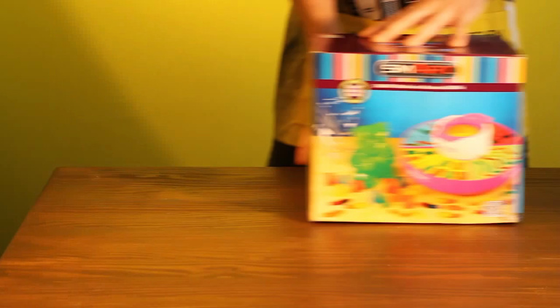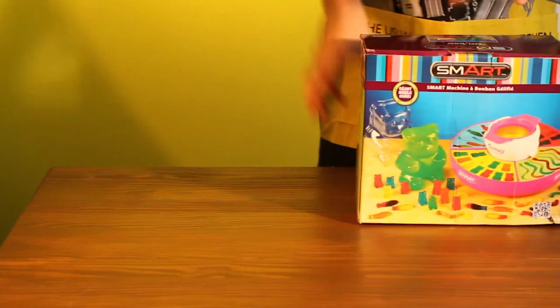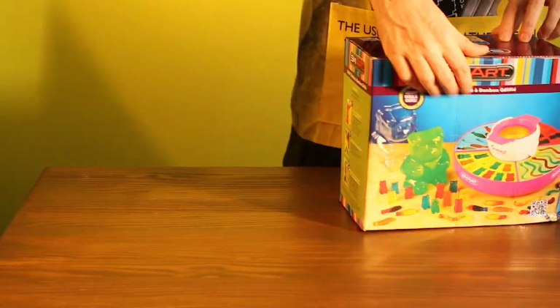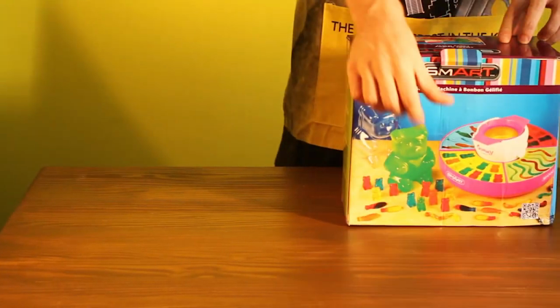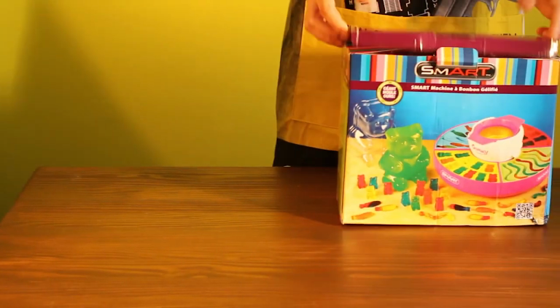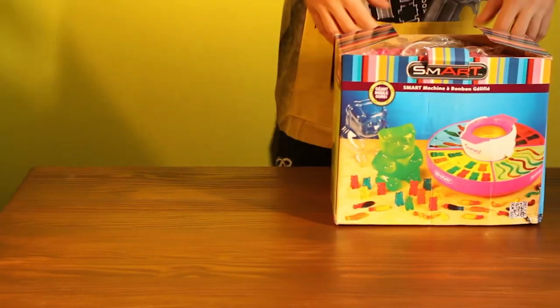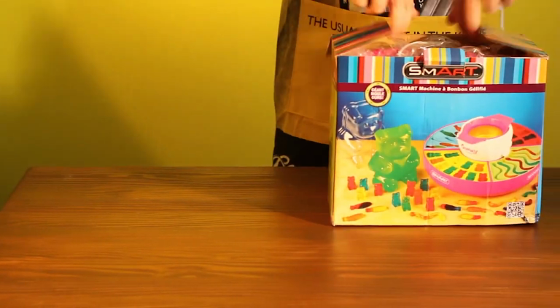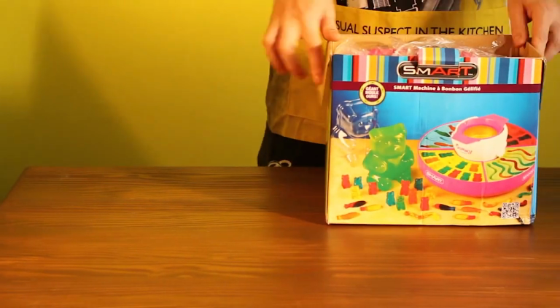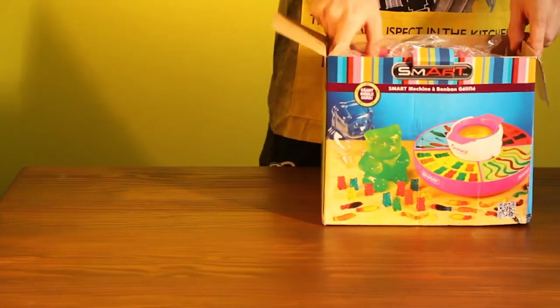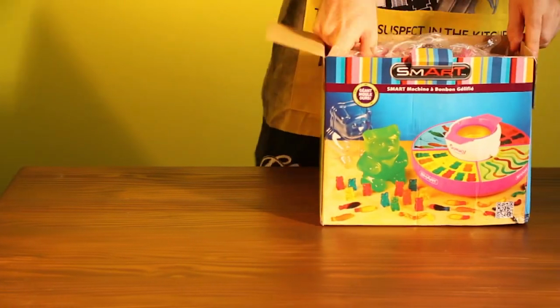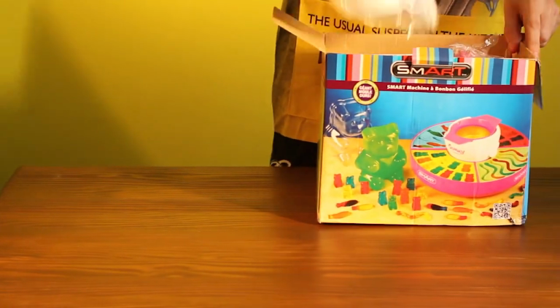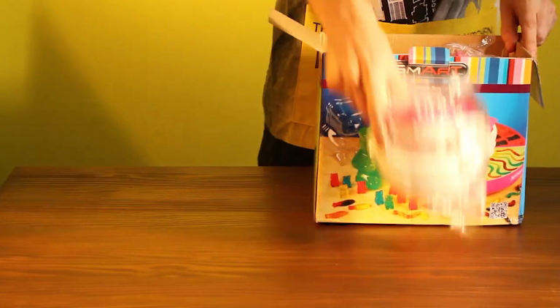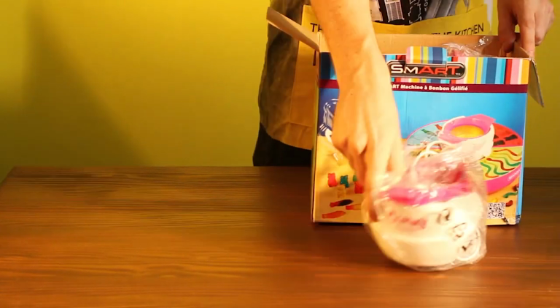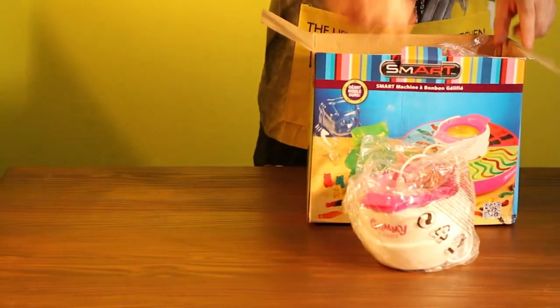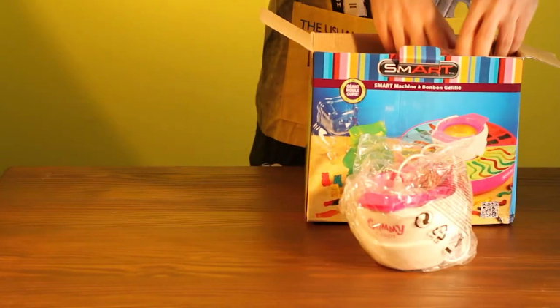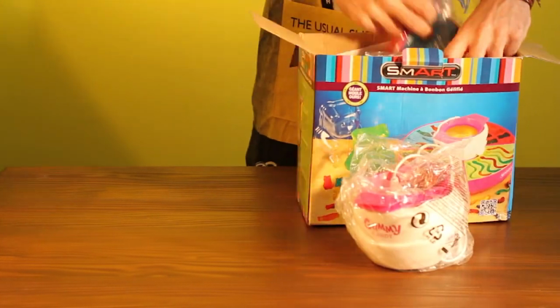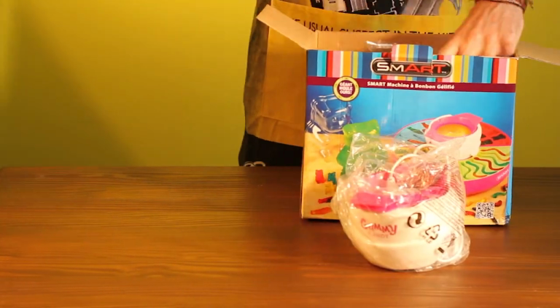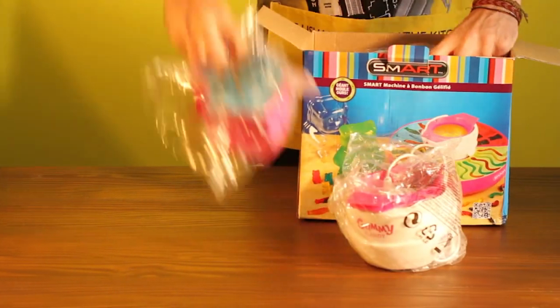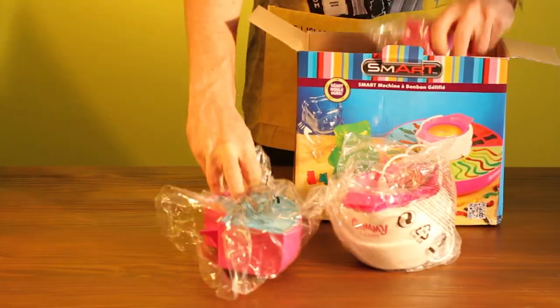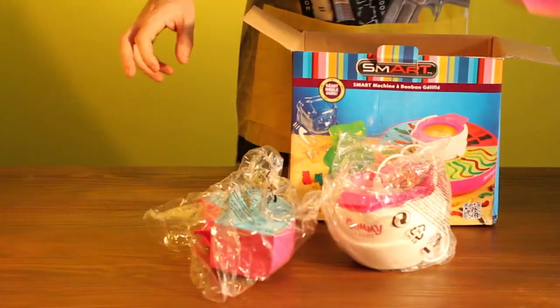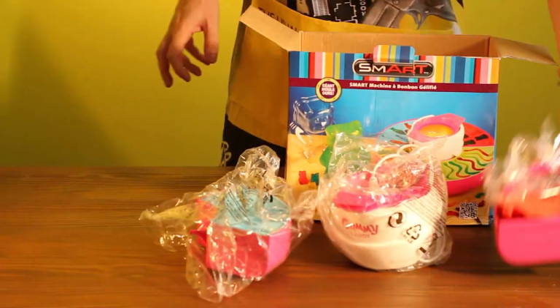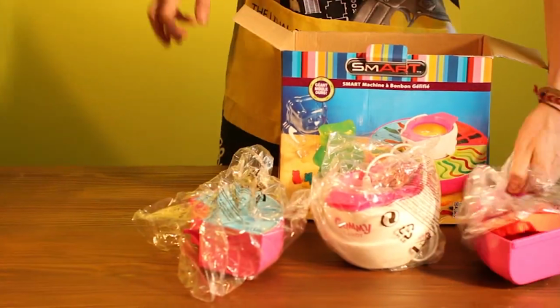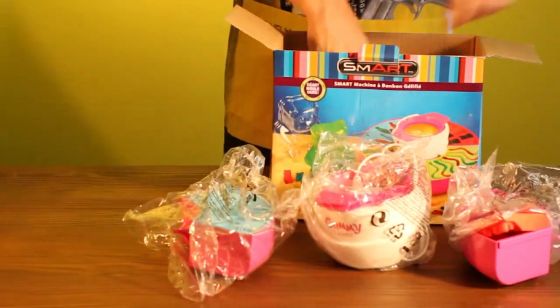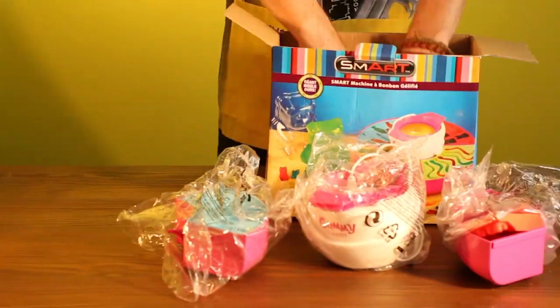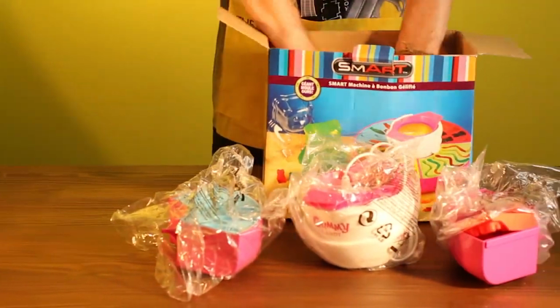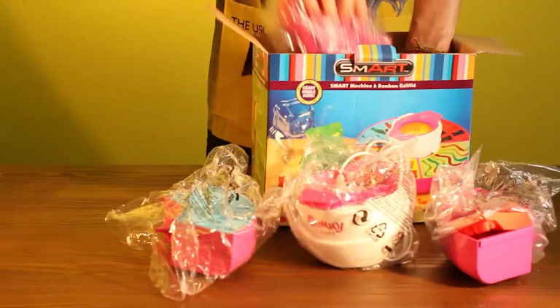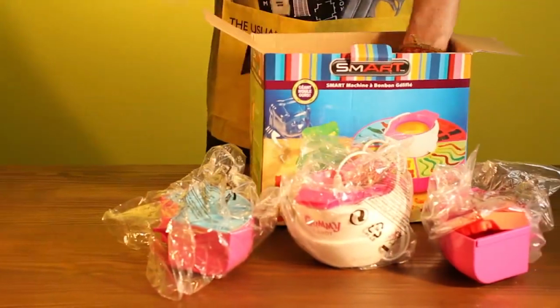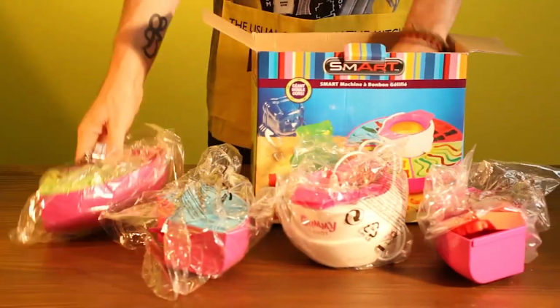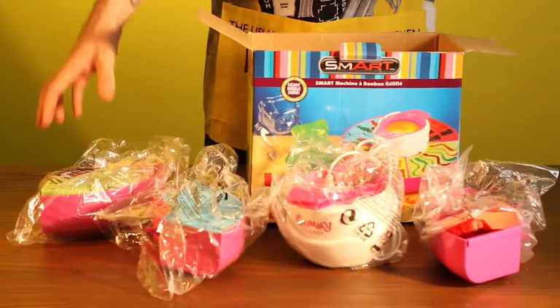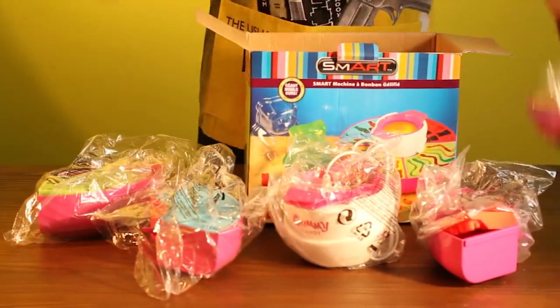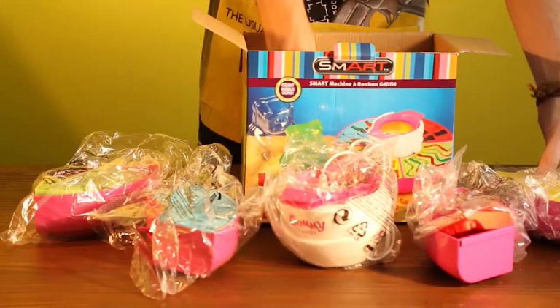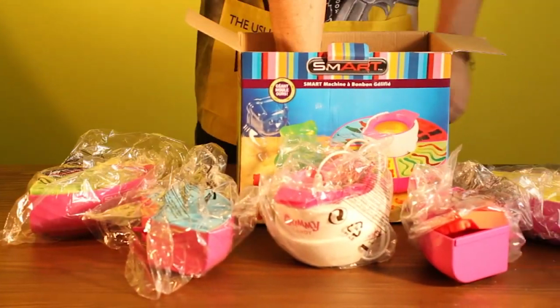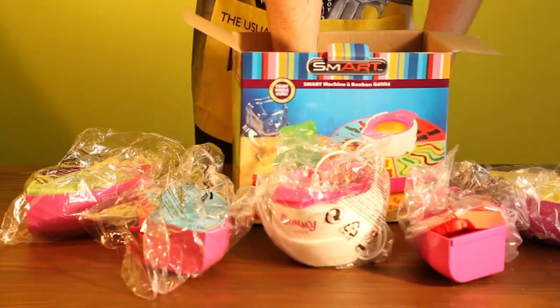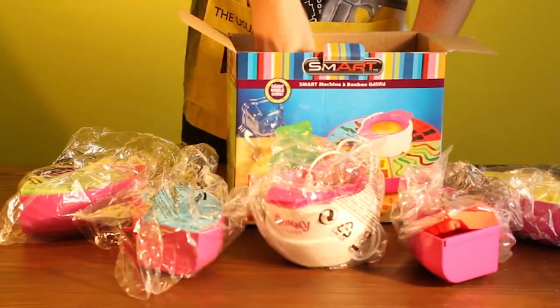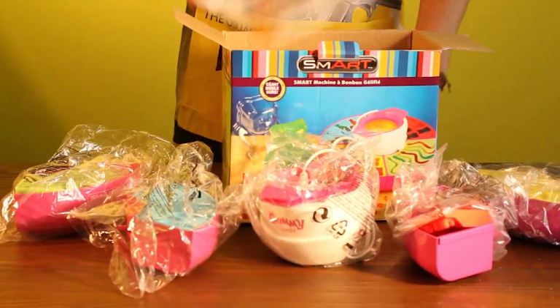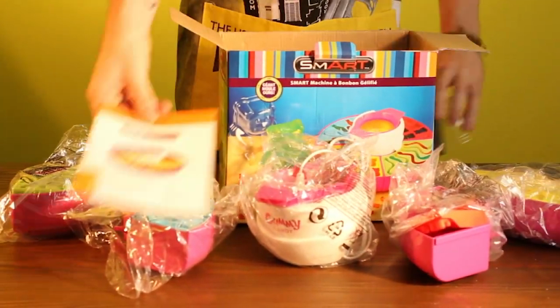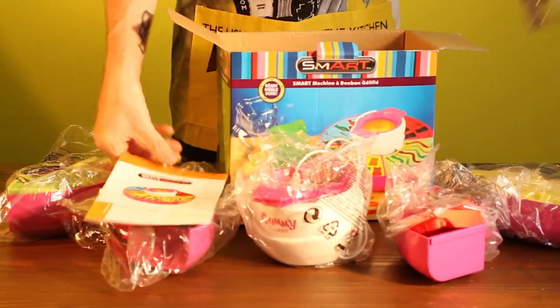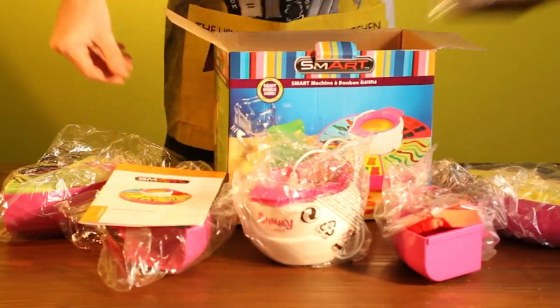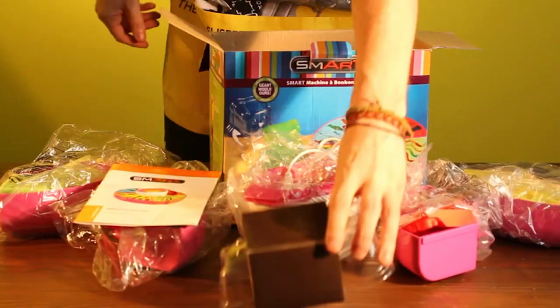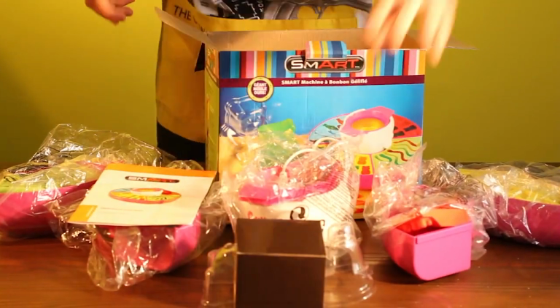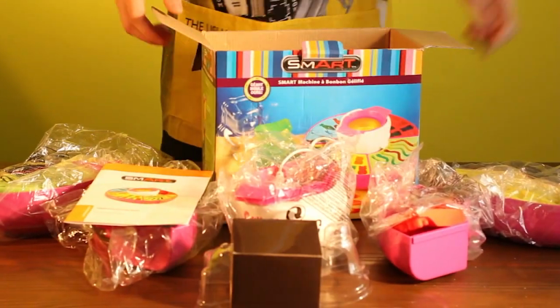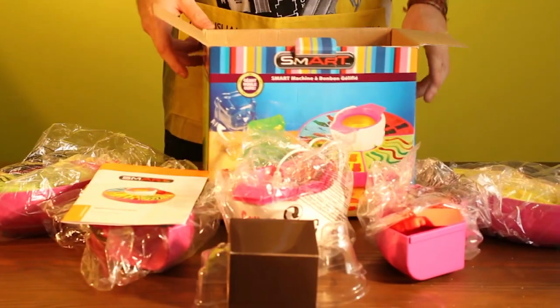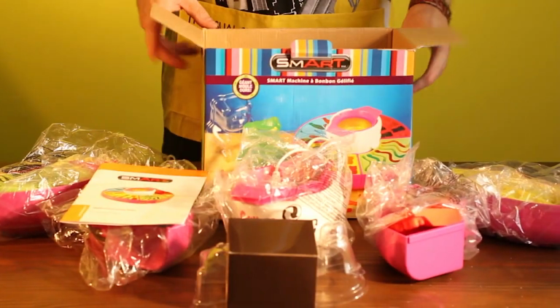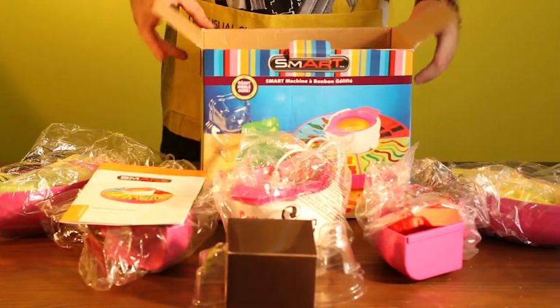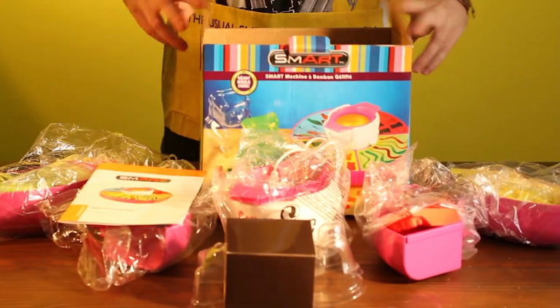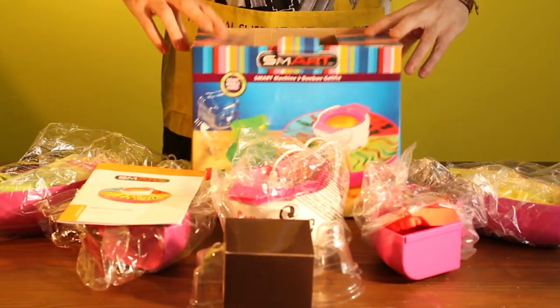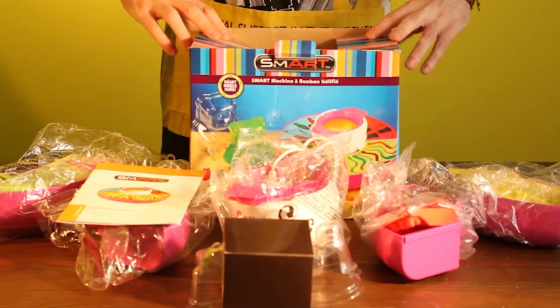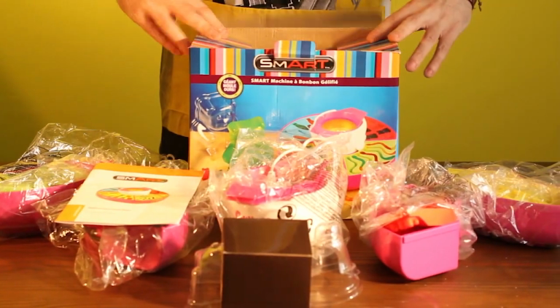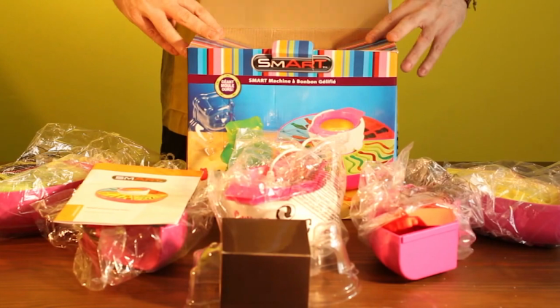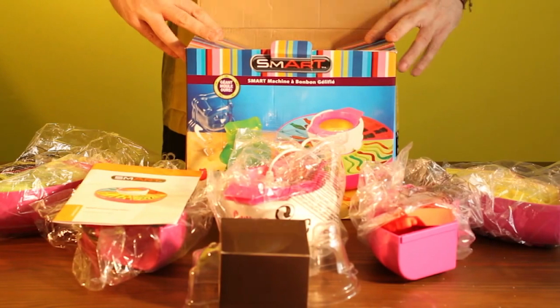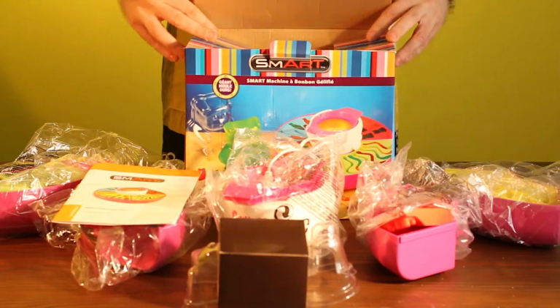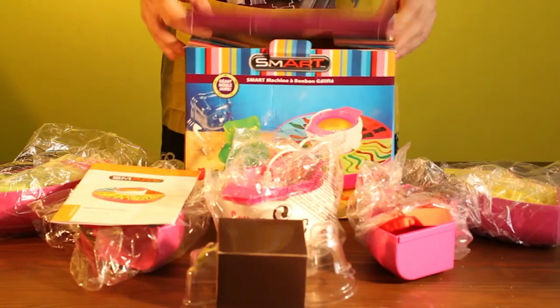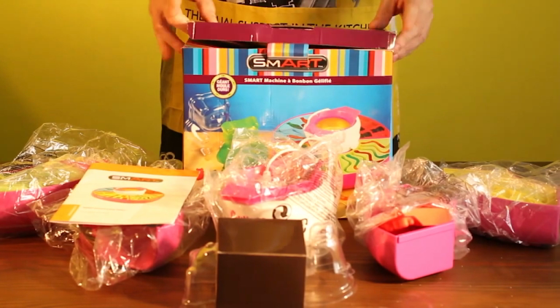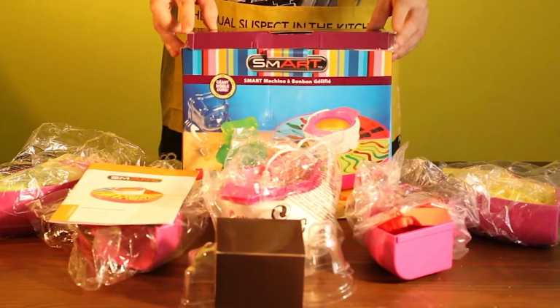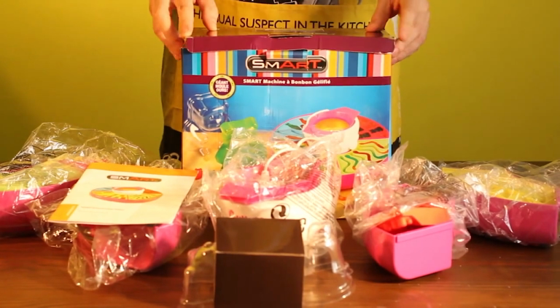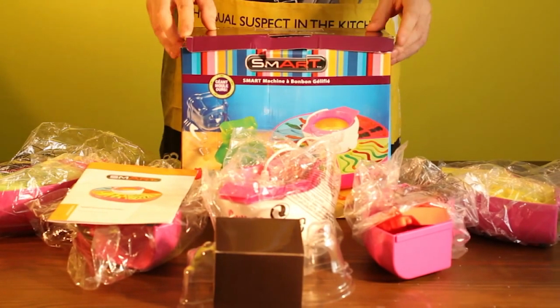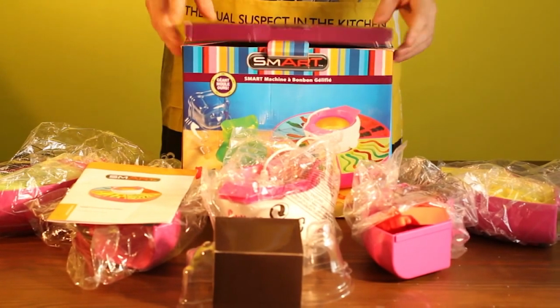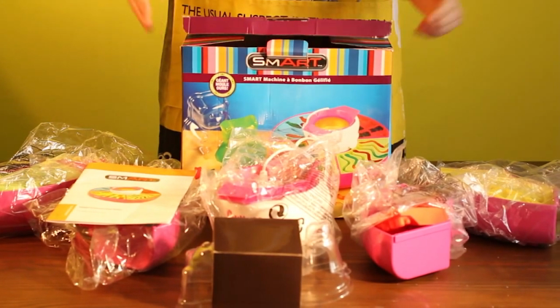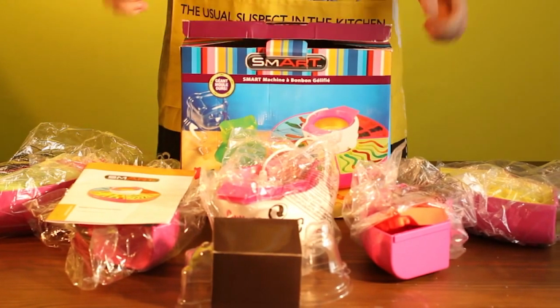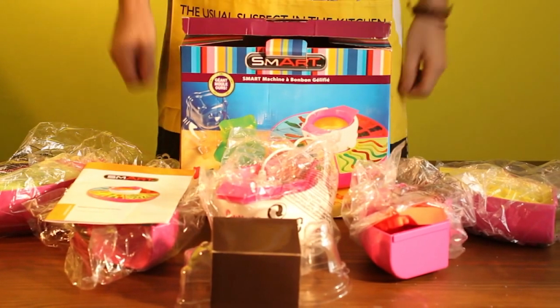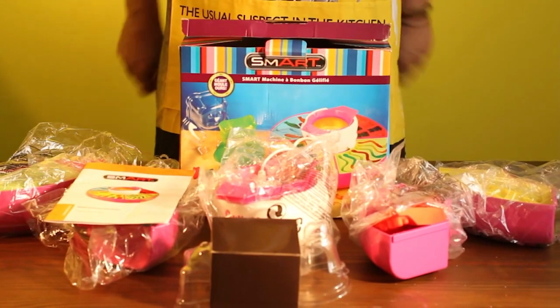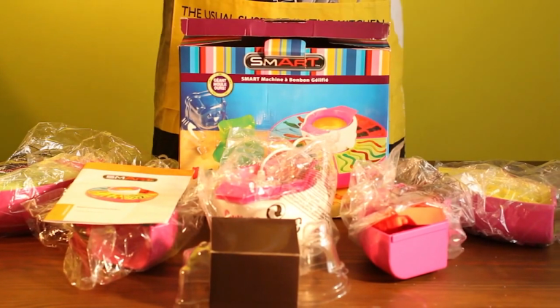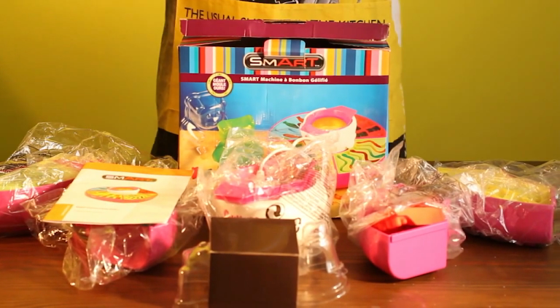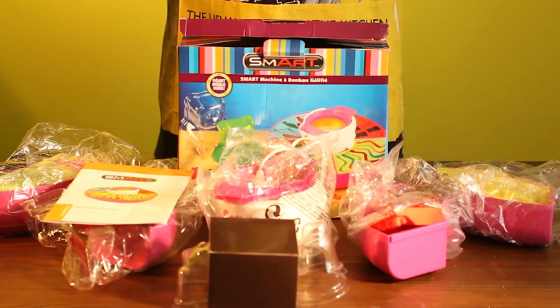Inside the box you should find the following: four trays and moulds, one bare mould, the heating unit and two heating pots.